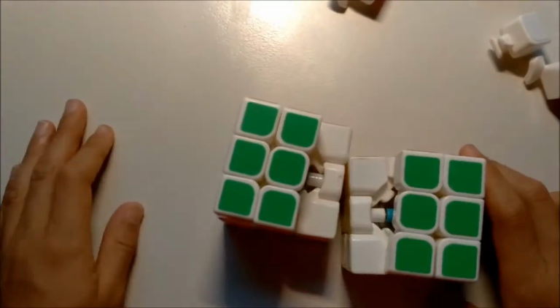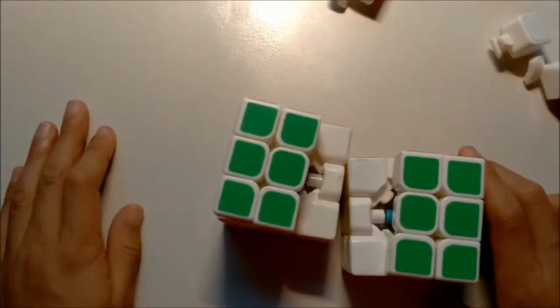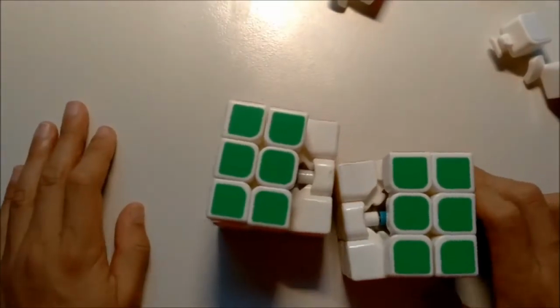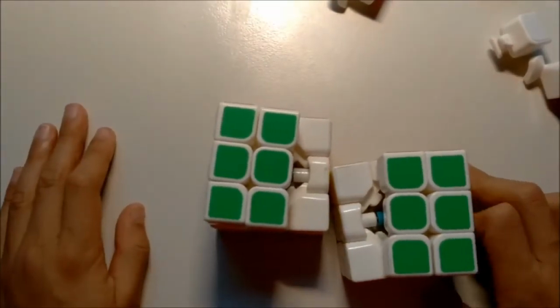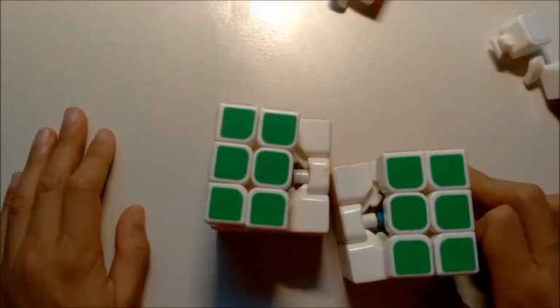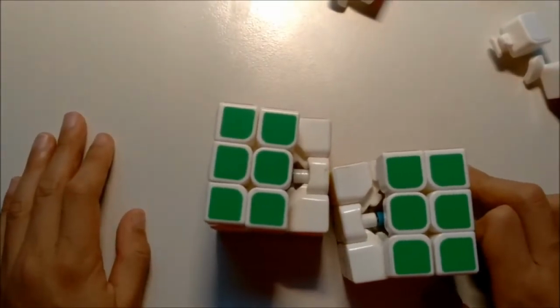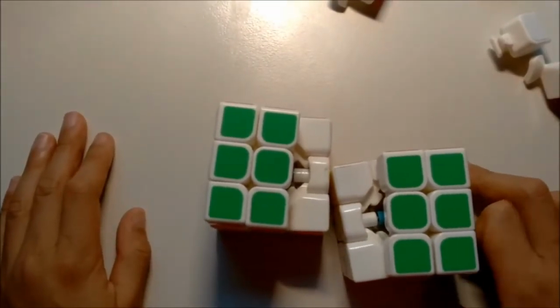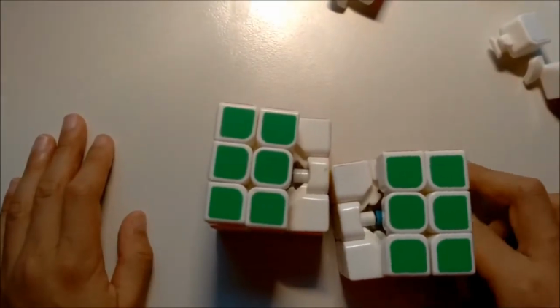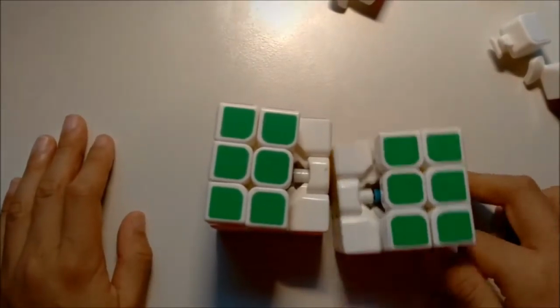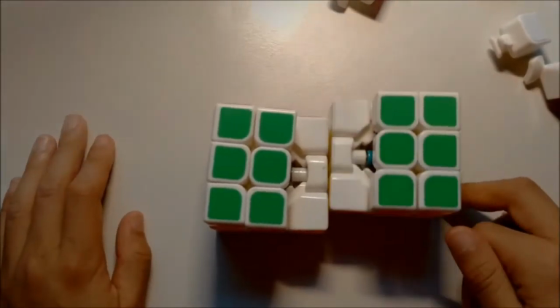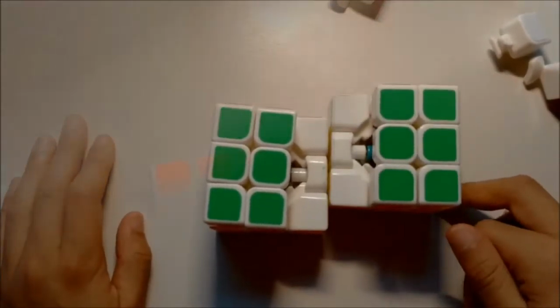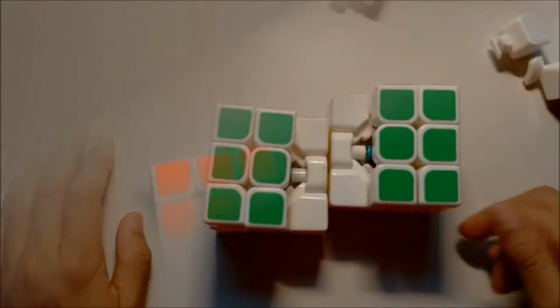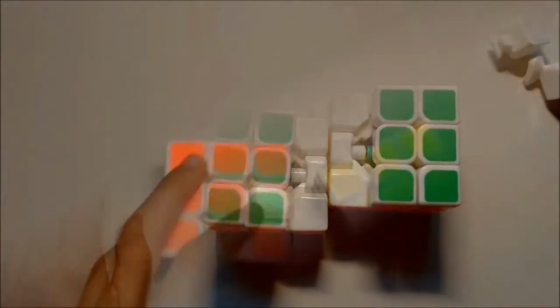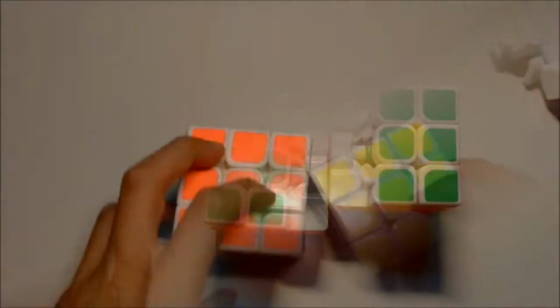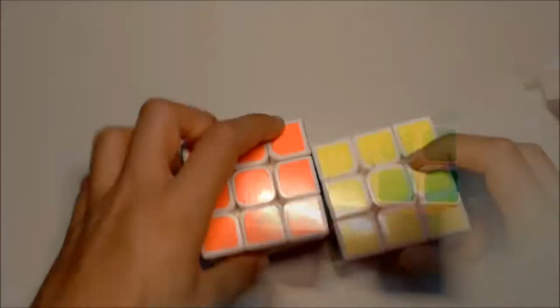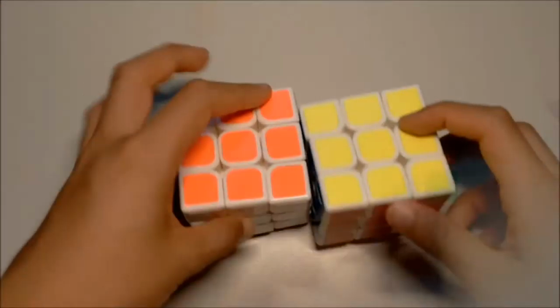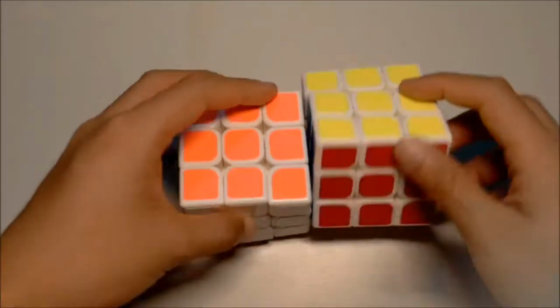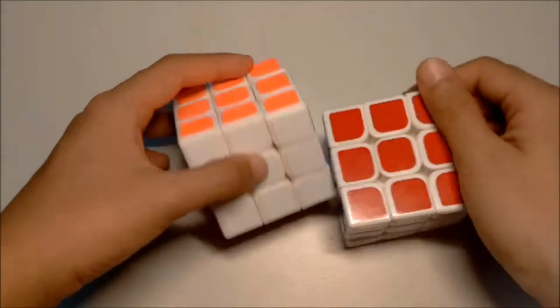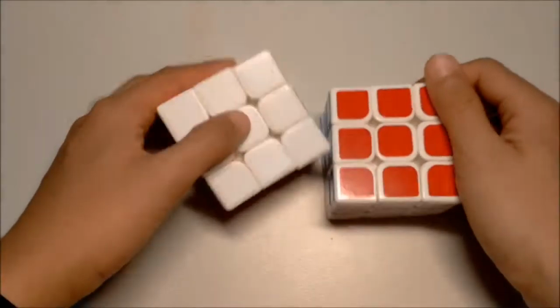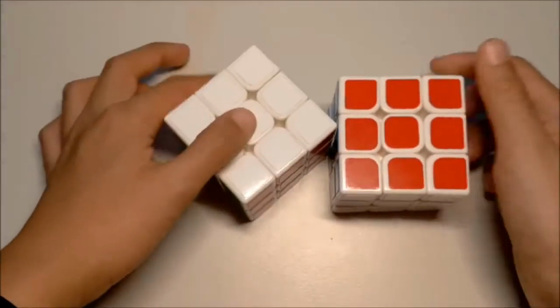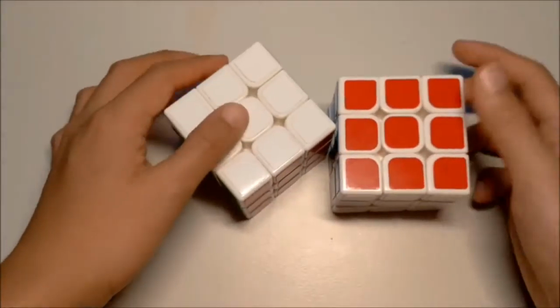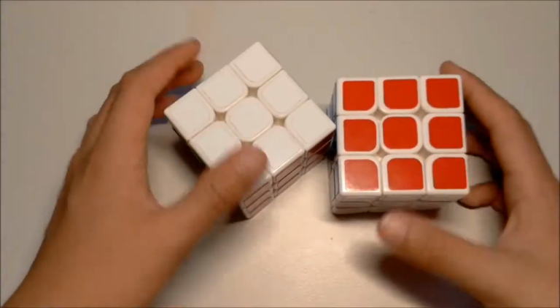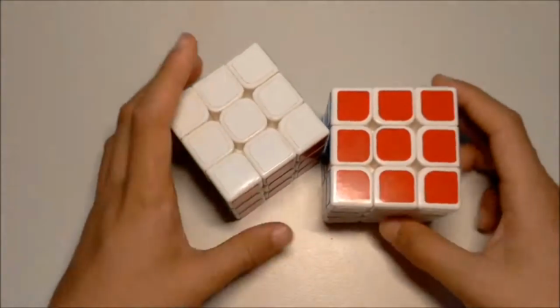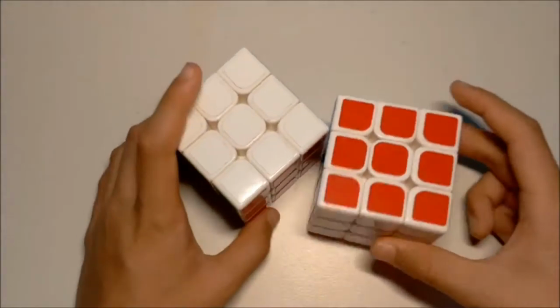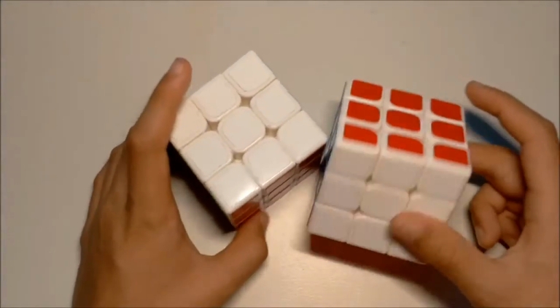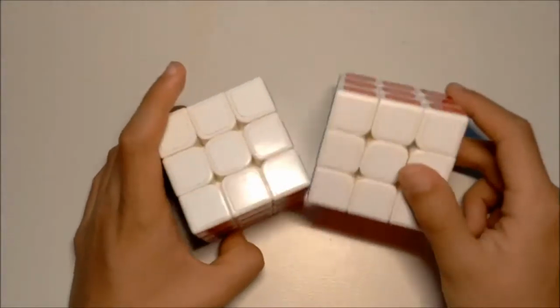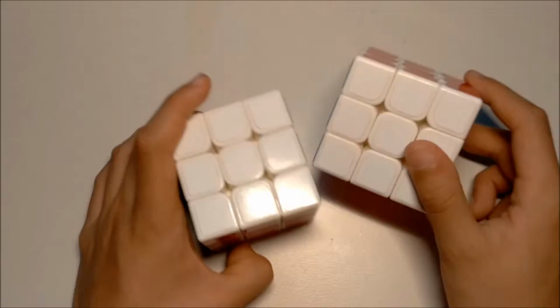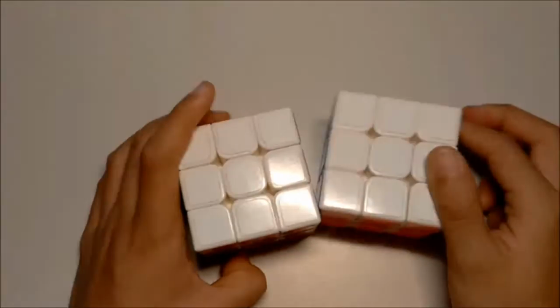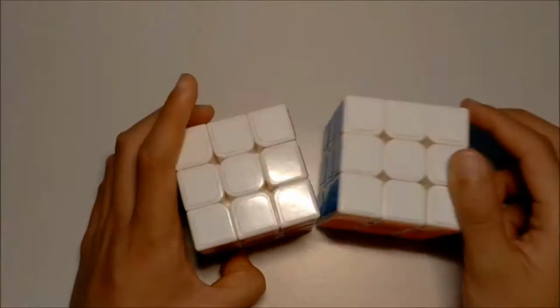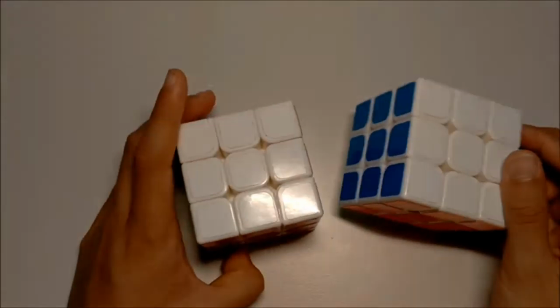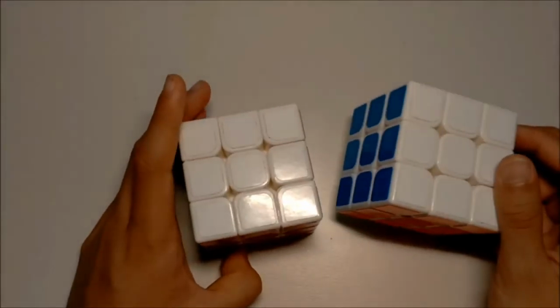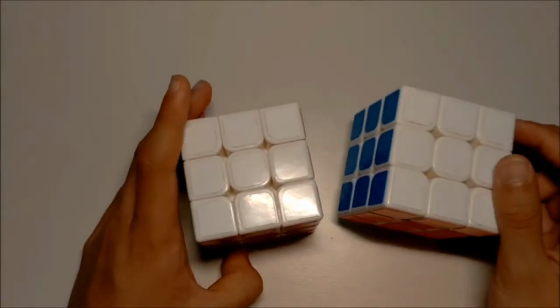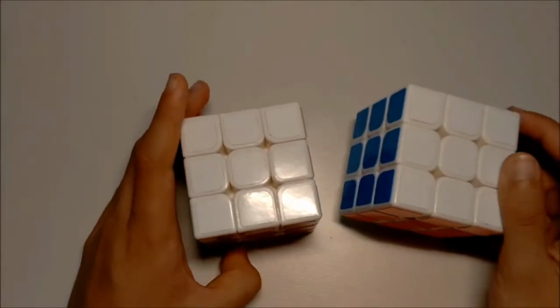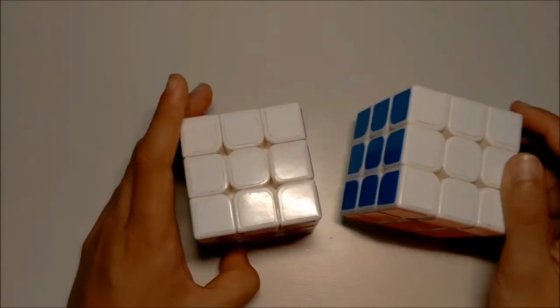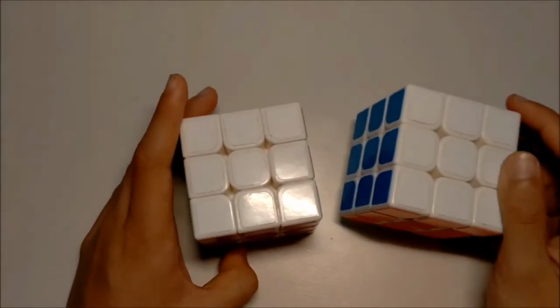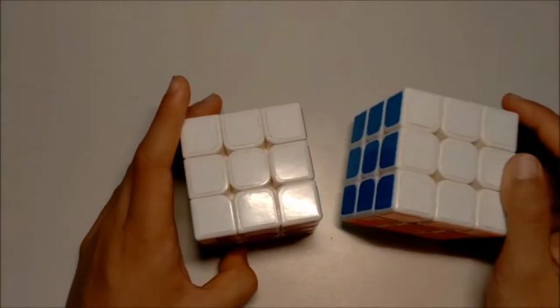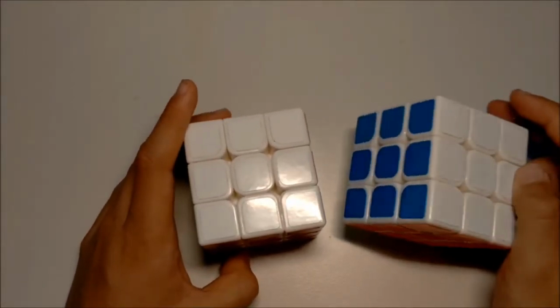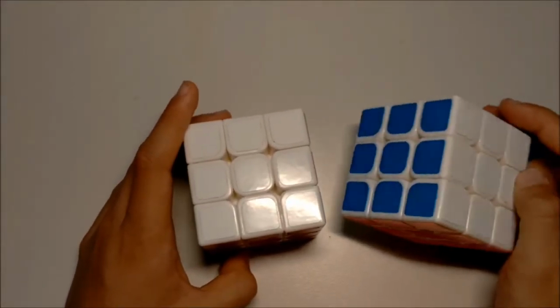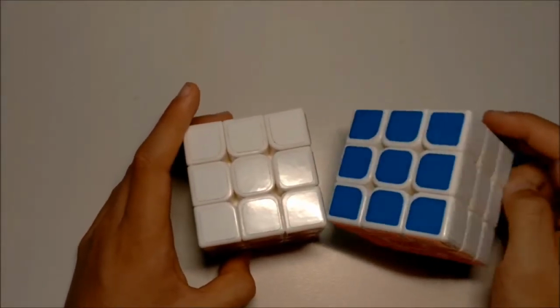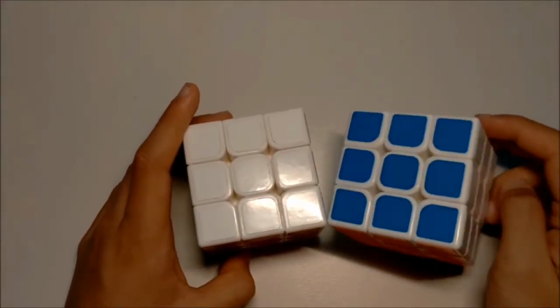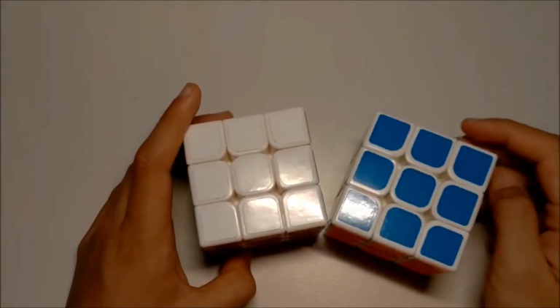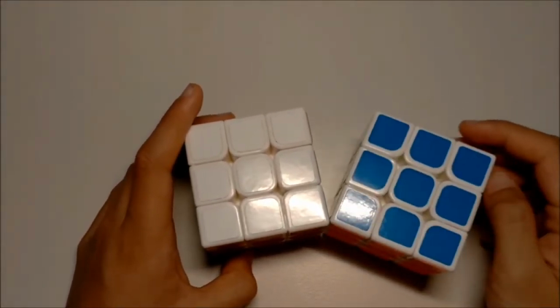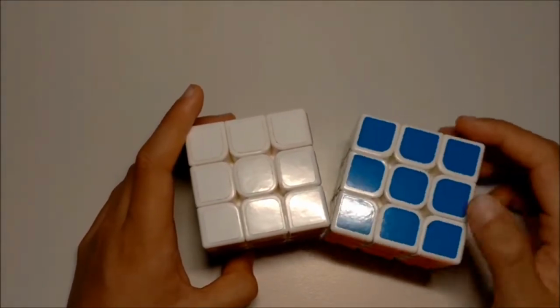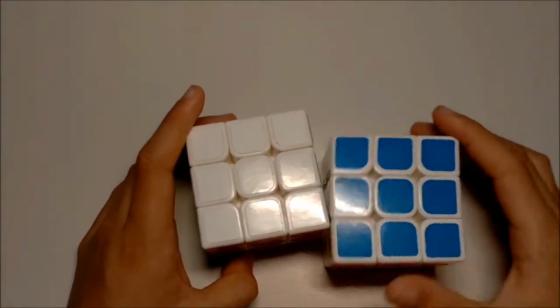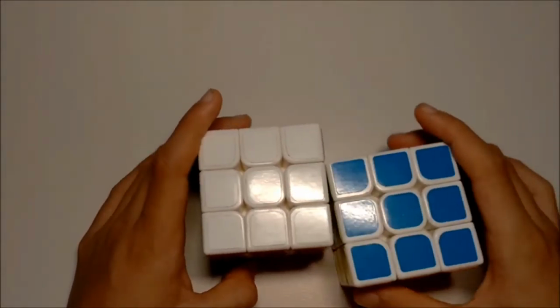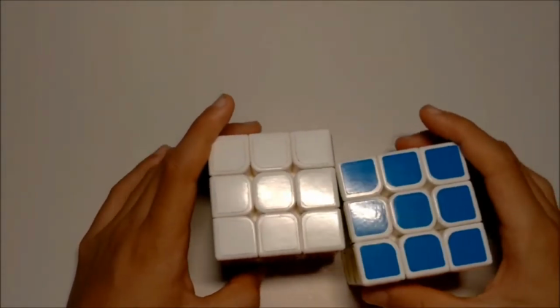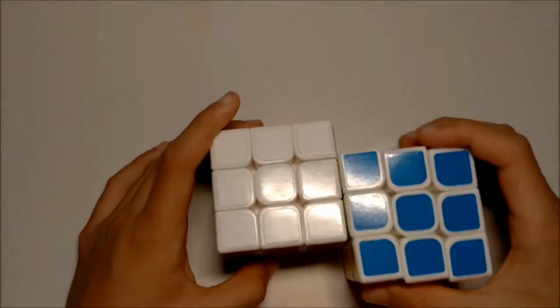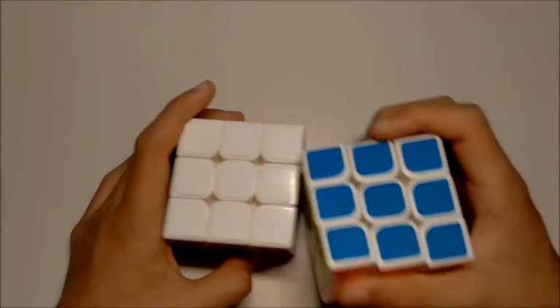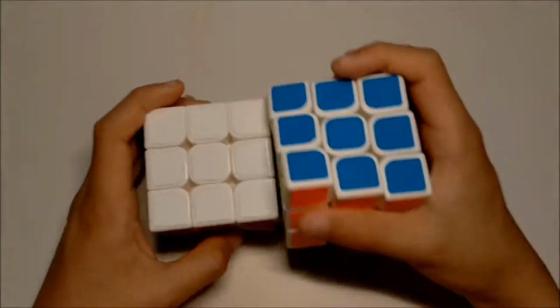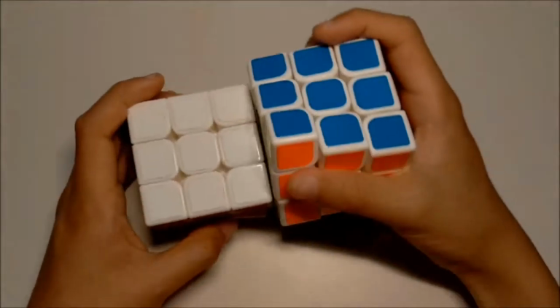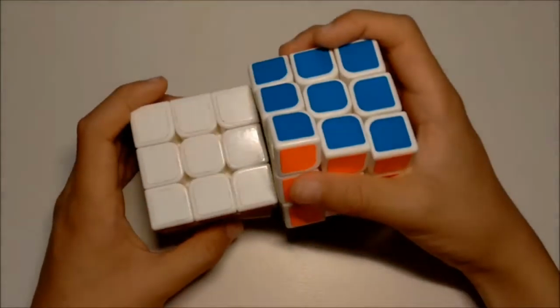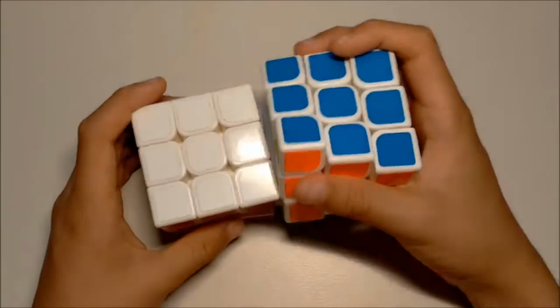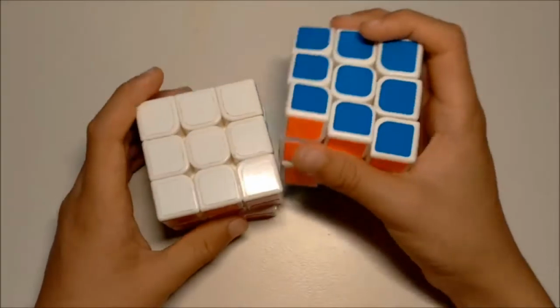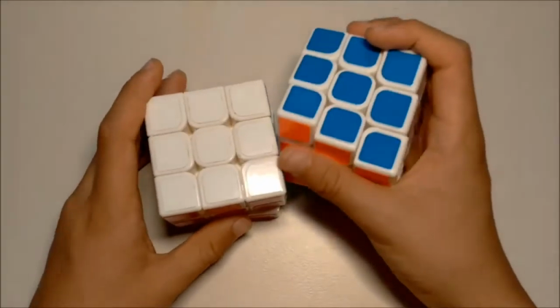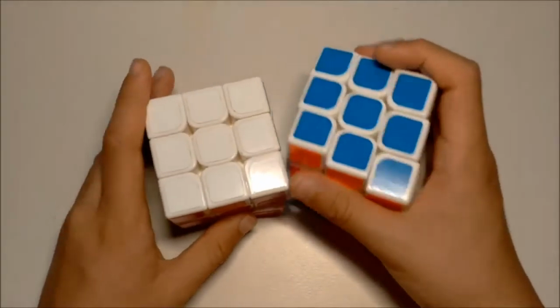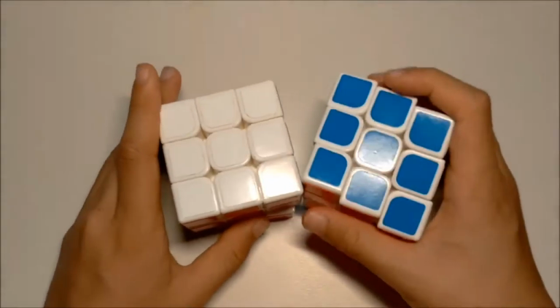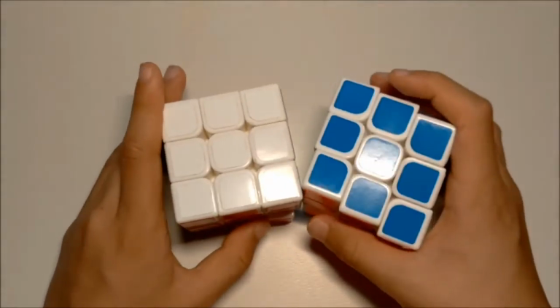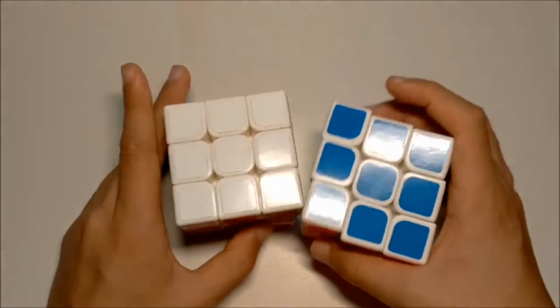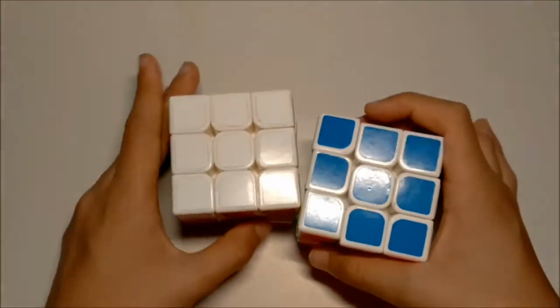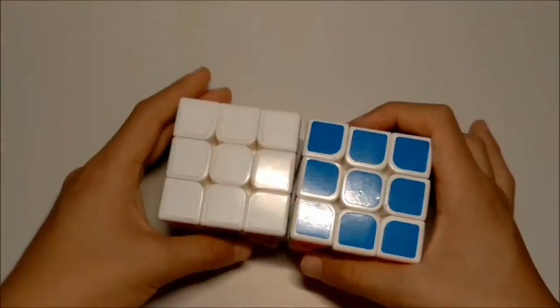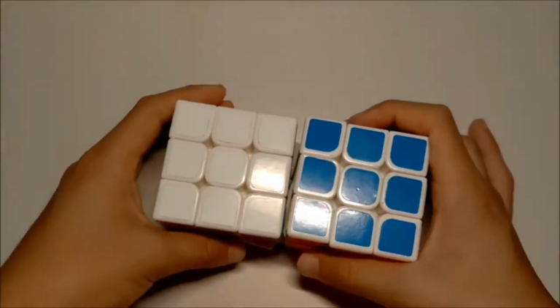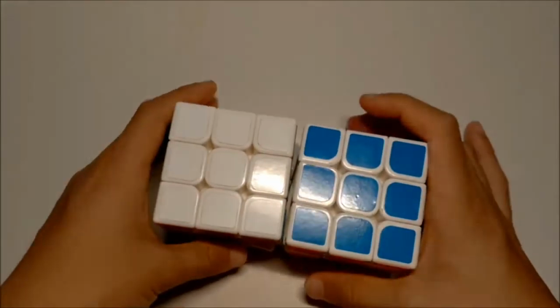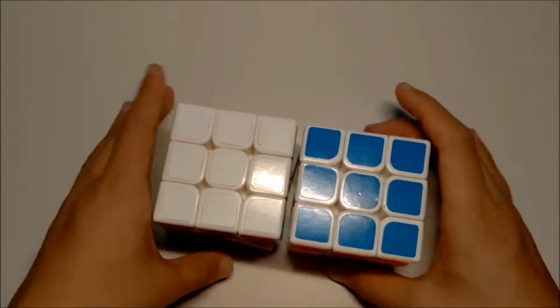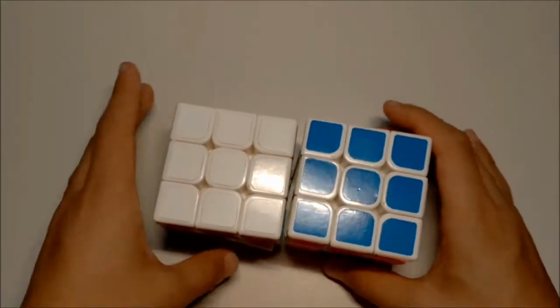Today I'm going to show you how to build it properly, like the ones you can find on the internet. Just before we get into what you need to make your Siamese cube...